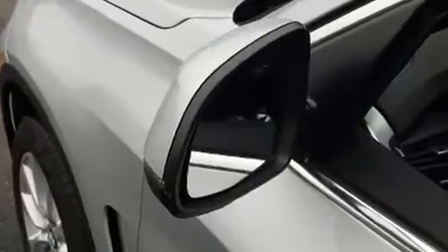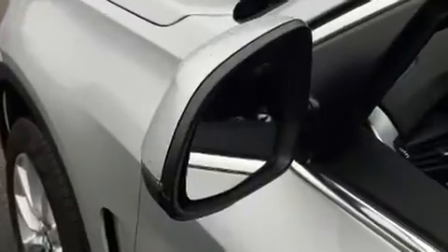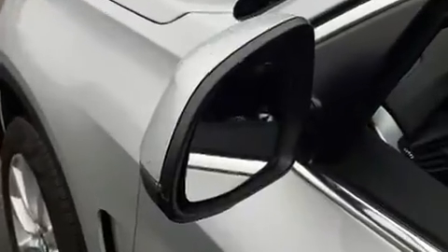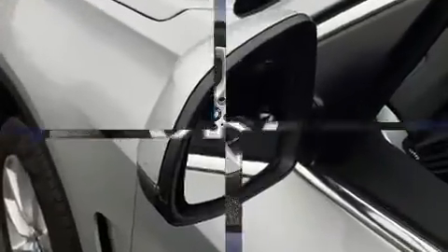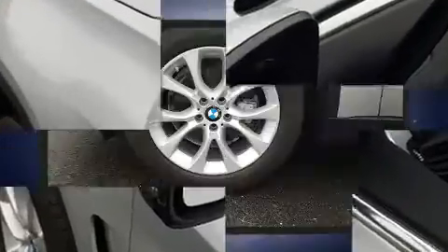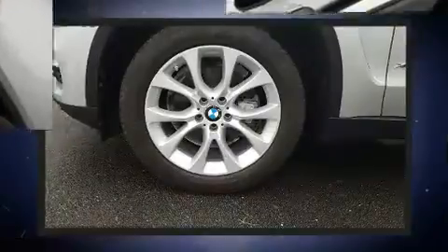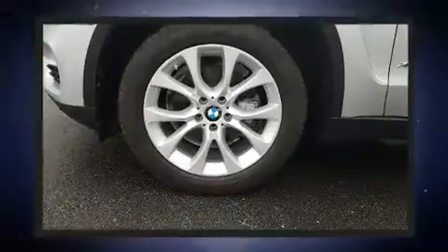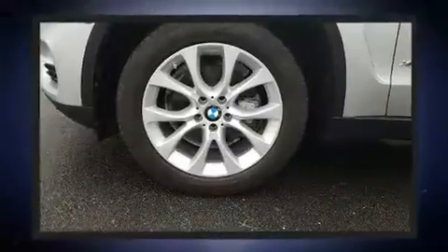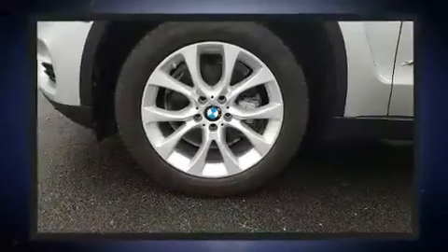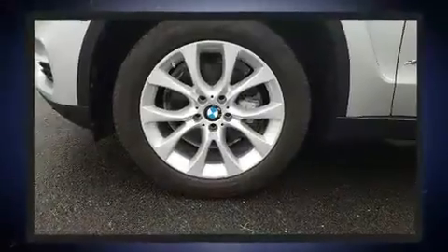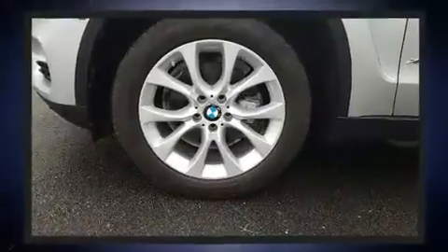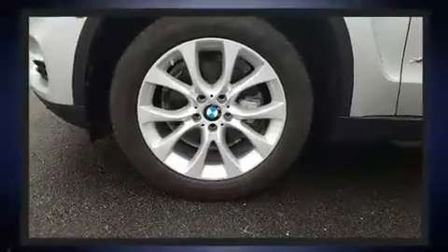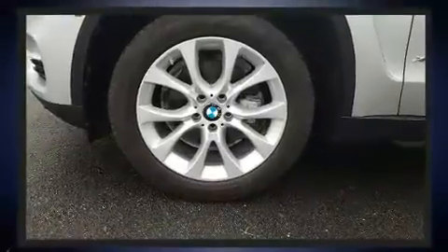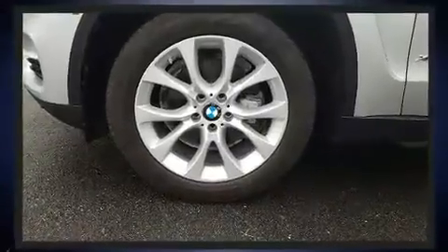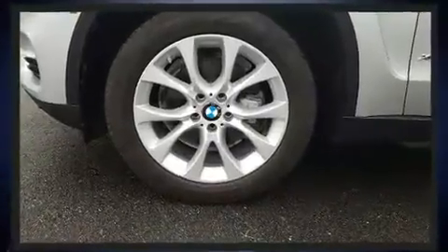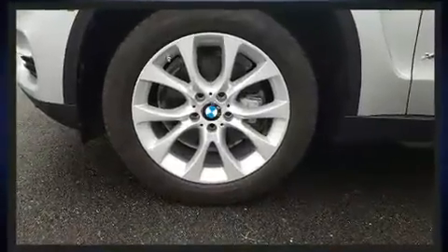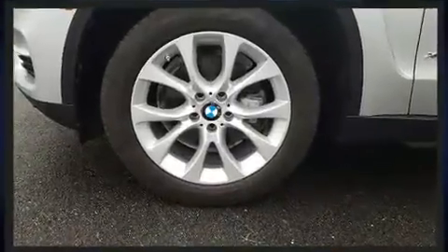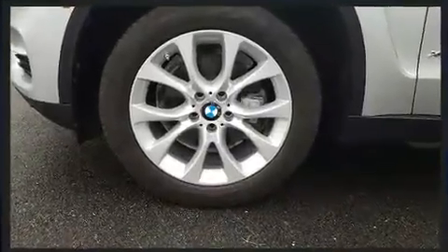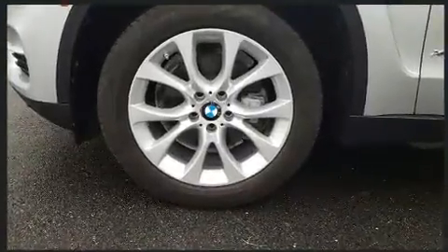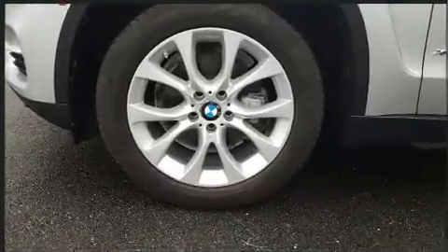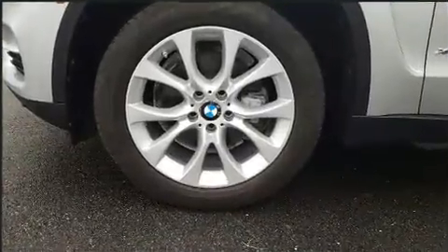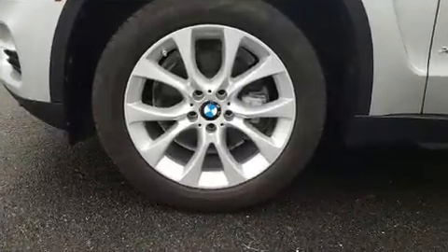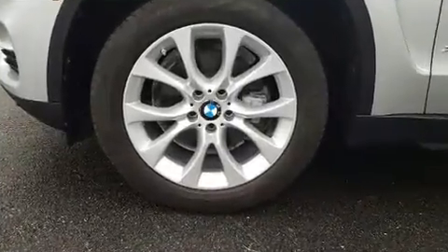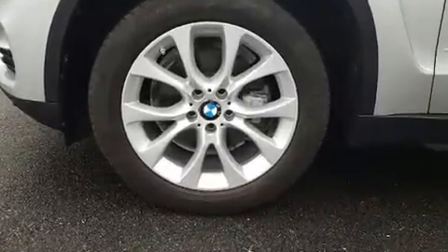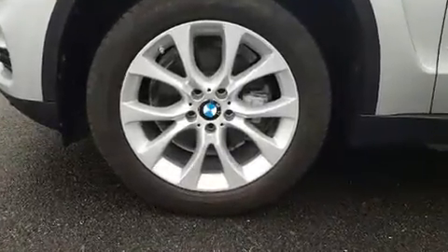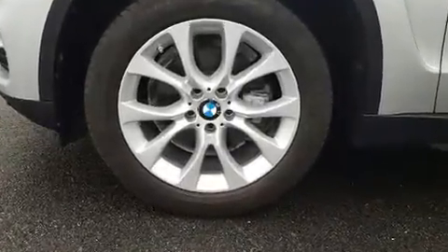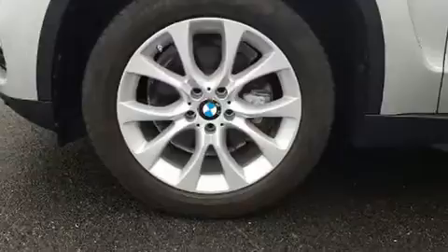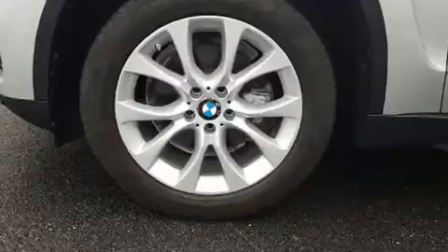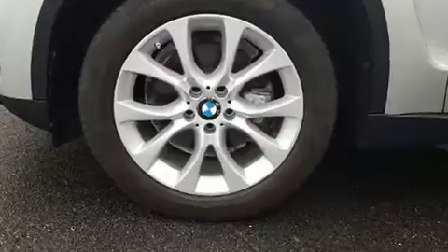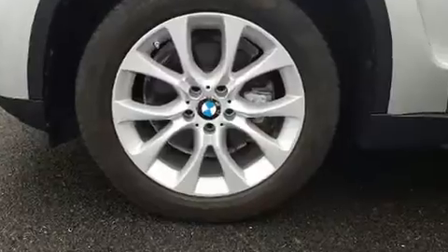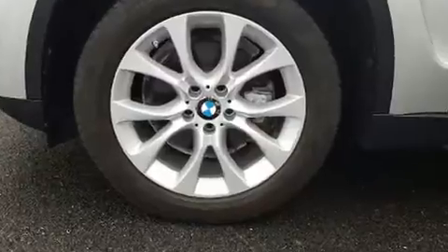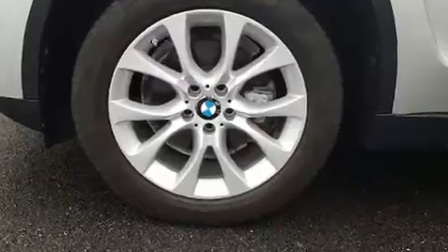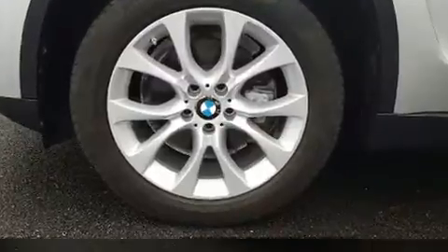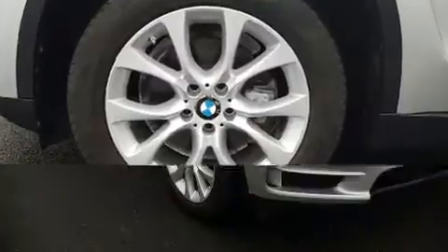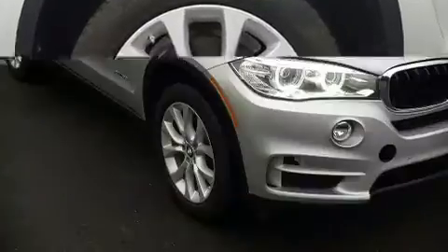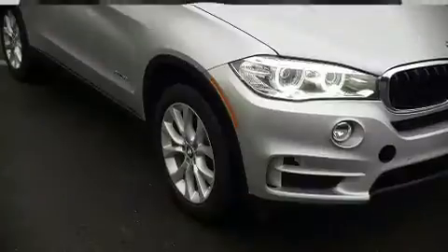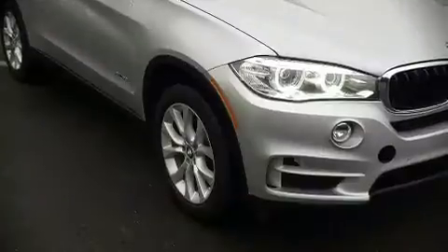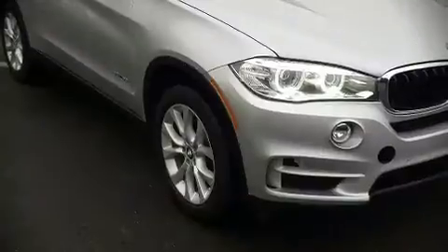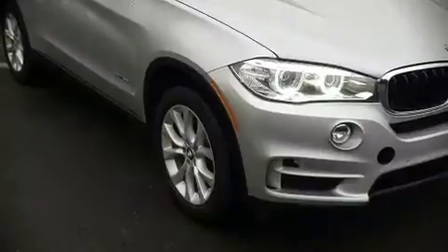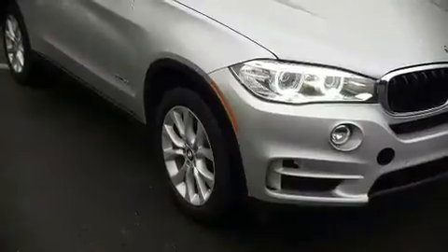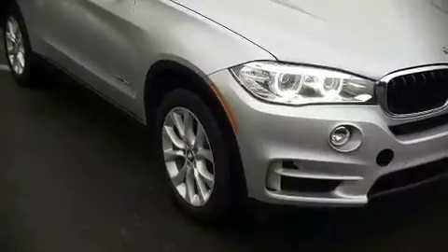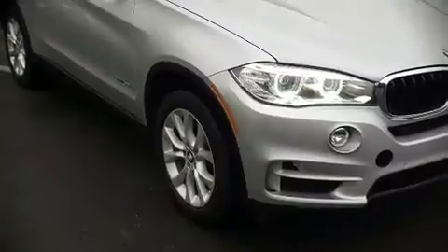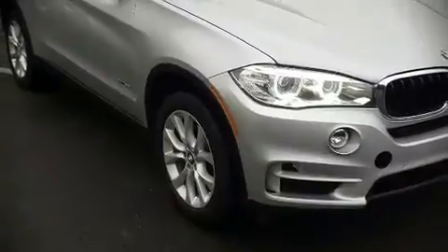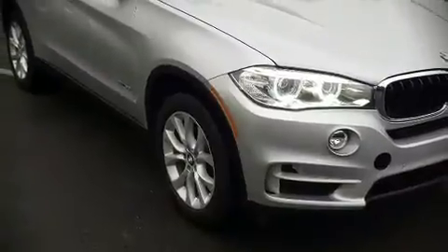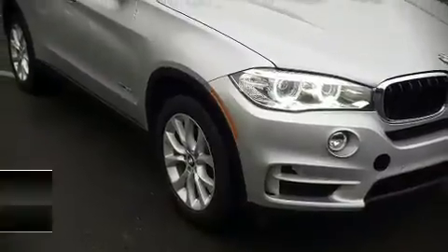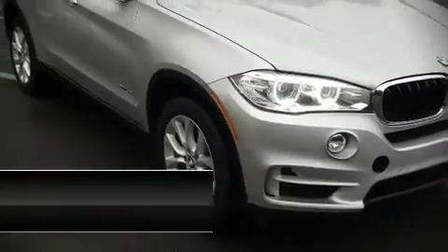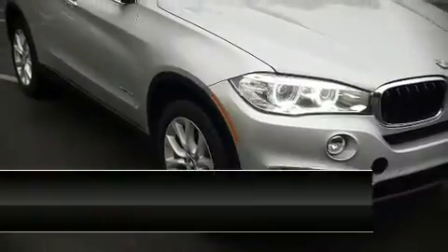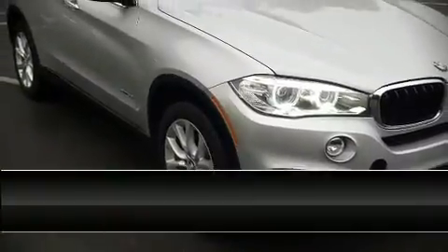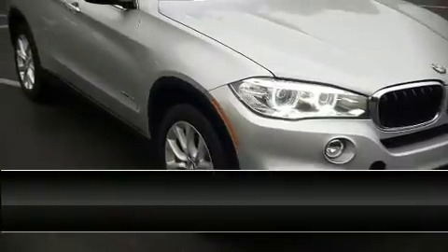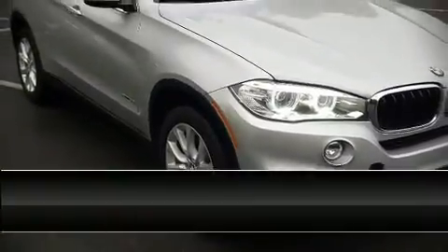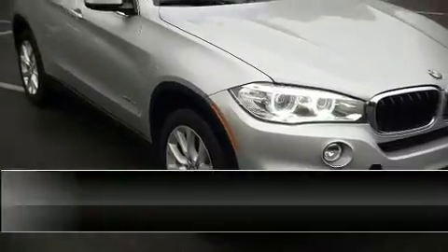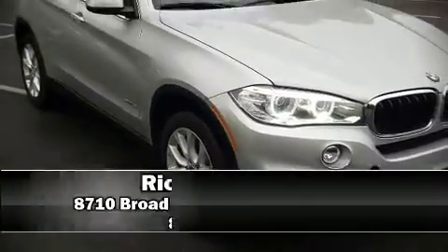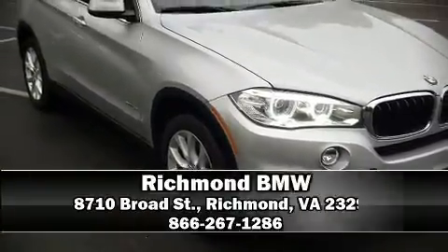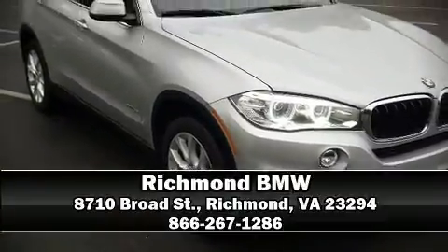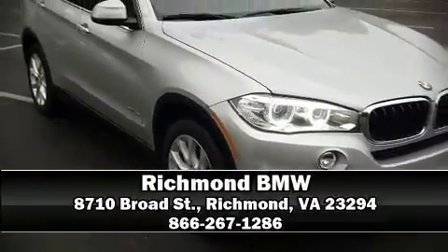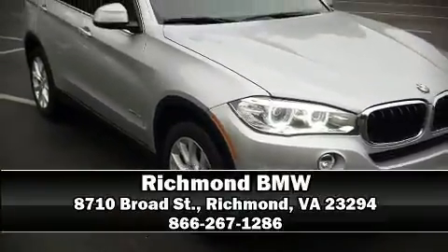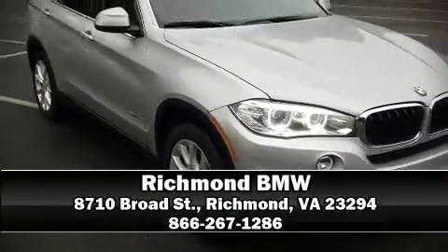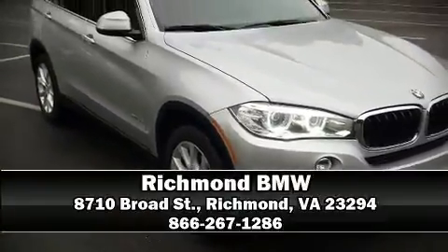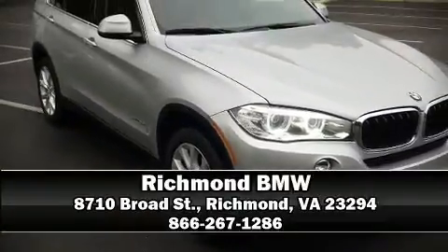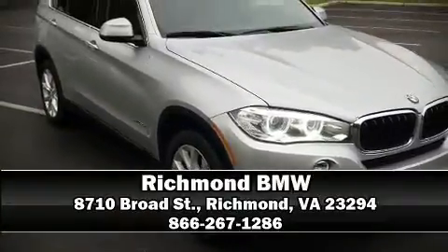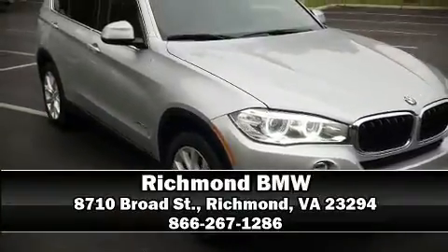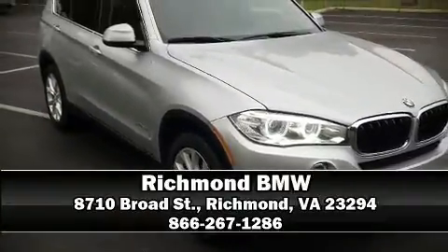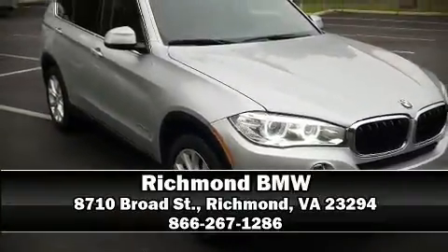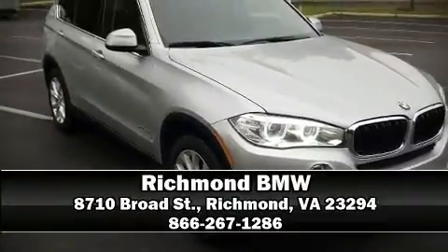A Carfax history report indicates just one previous owner. Stop by our dealership or give us a call for more information. Take care.